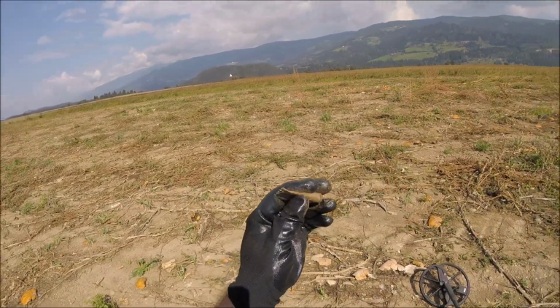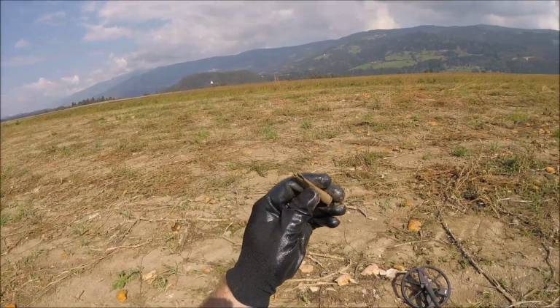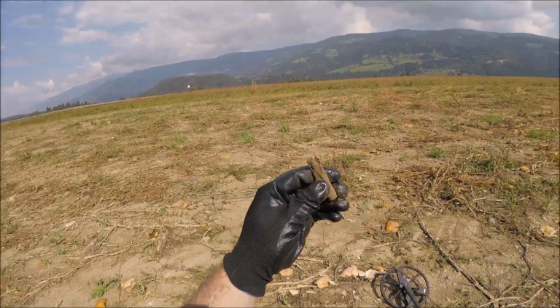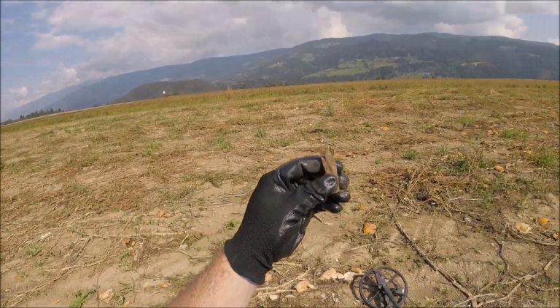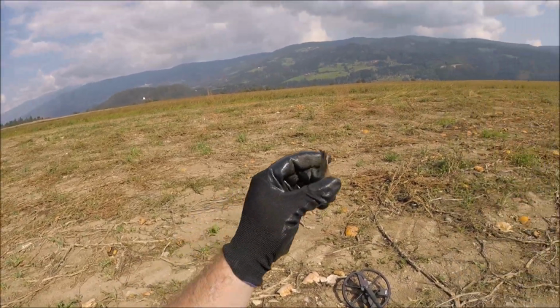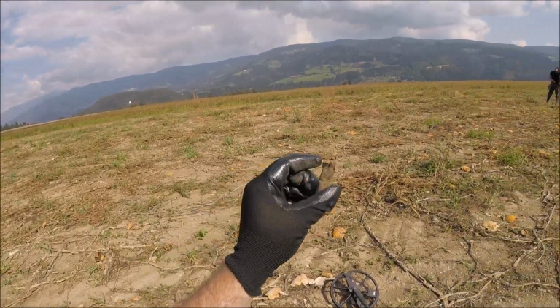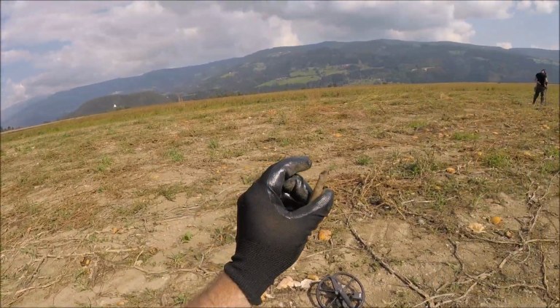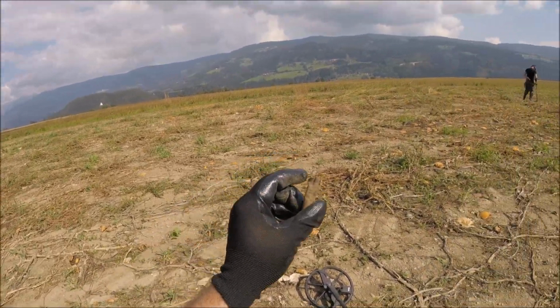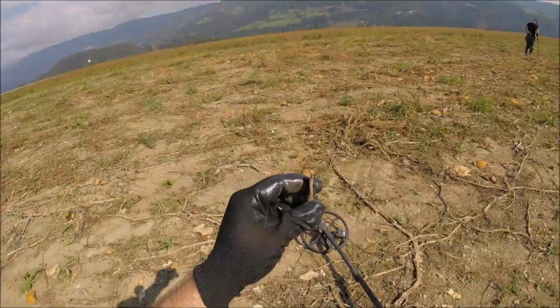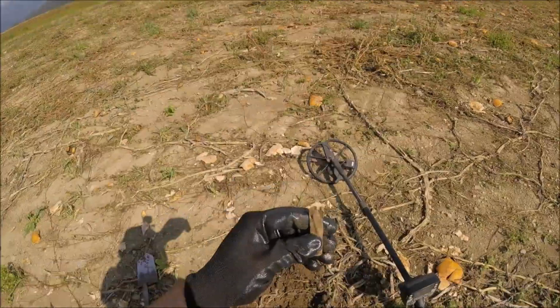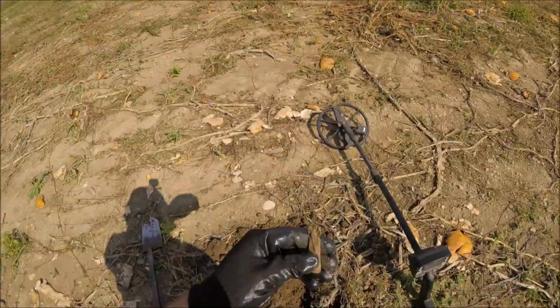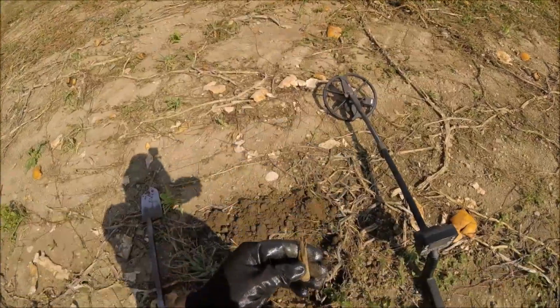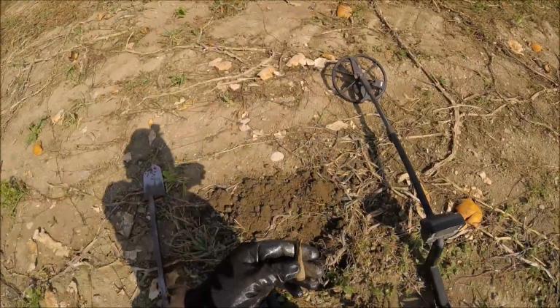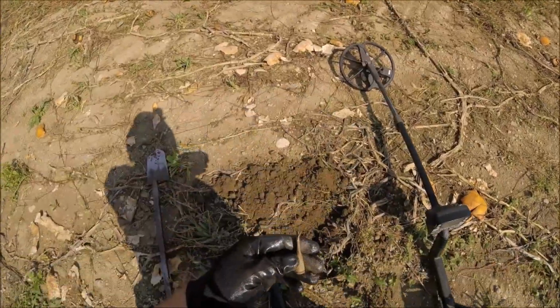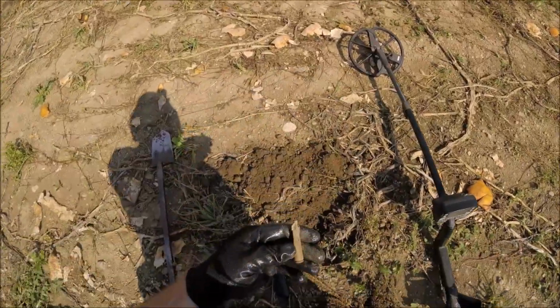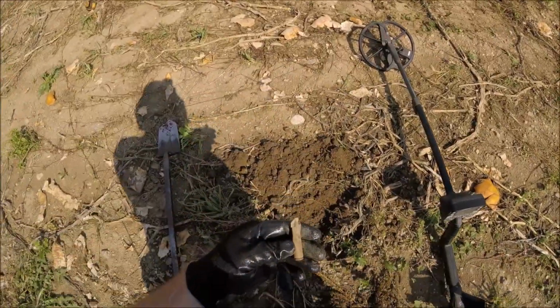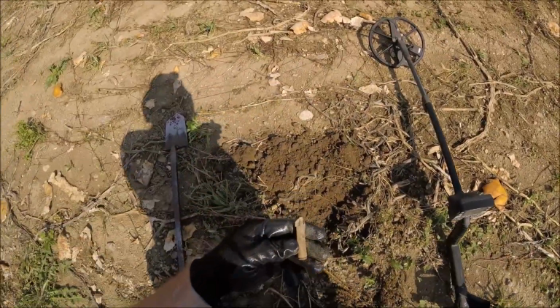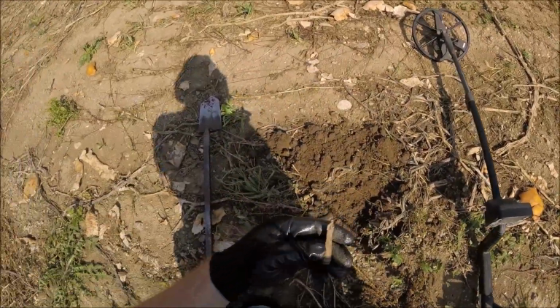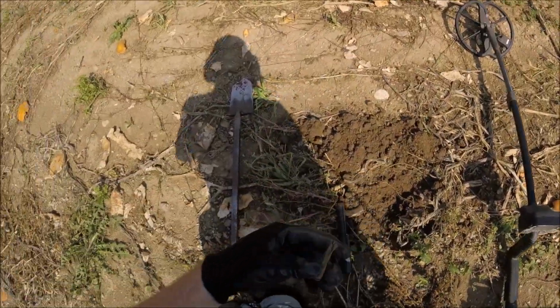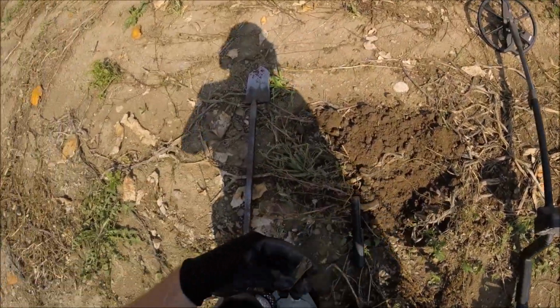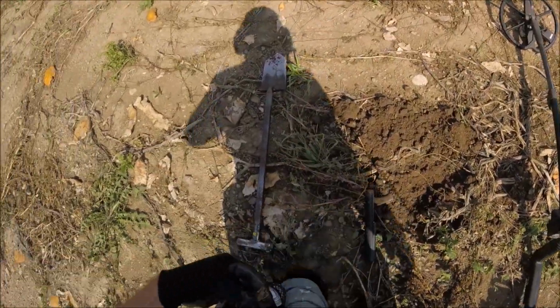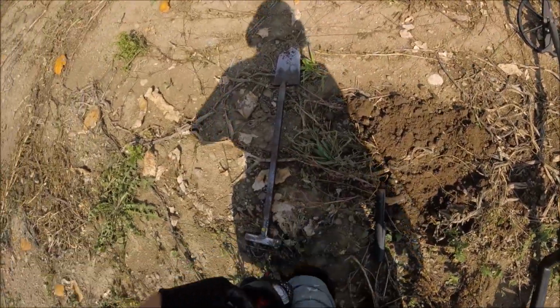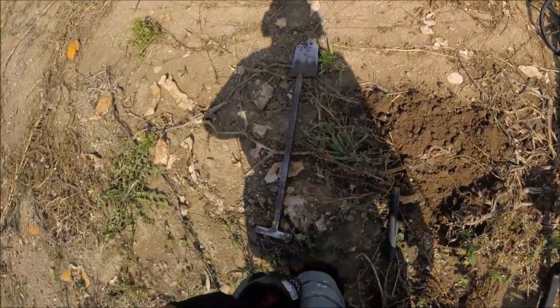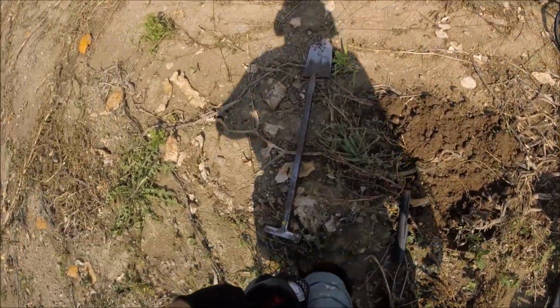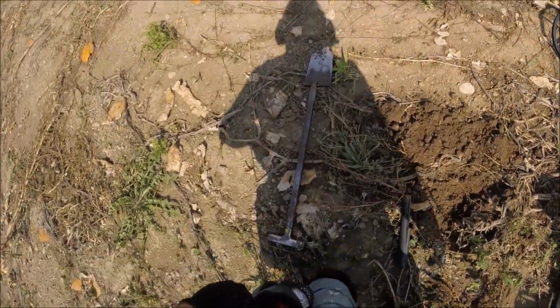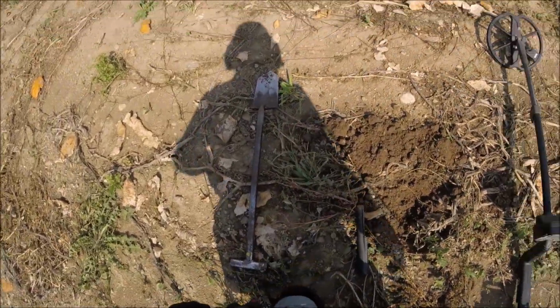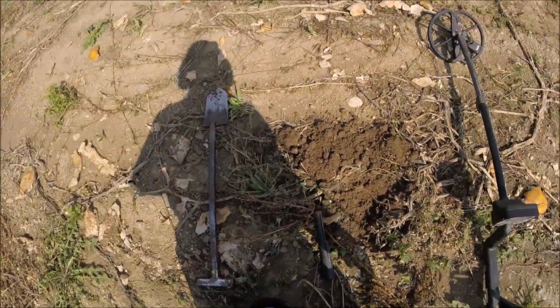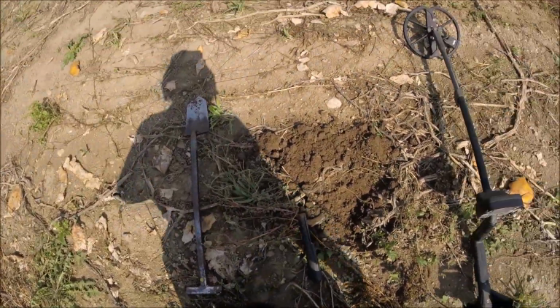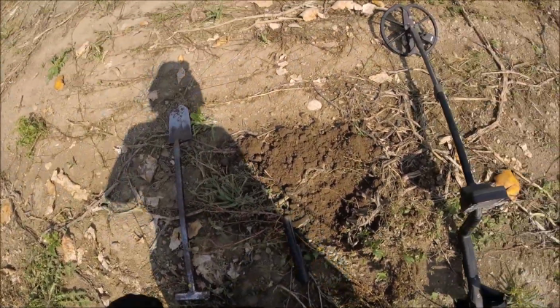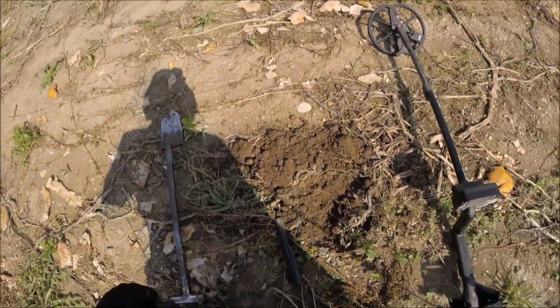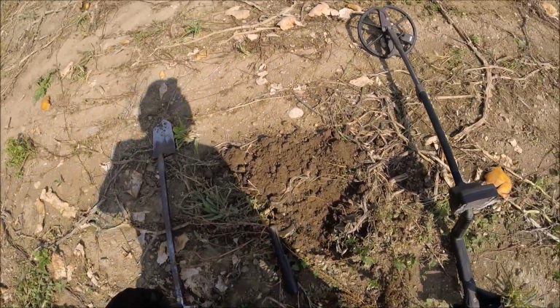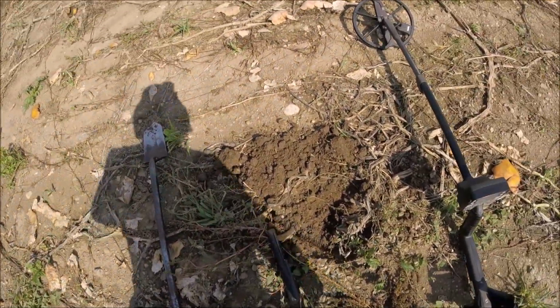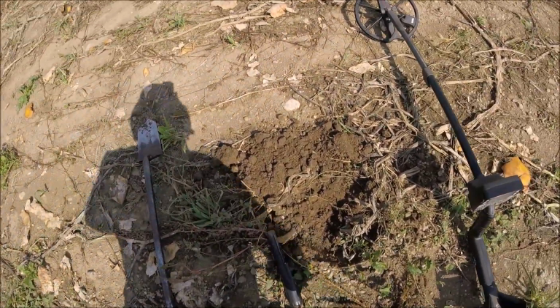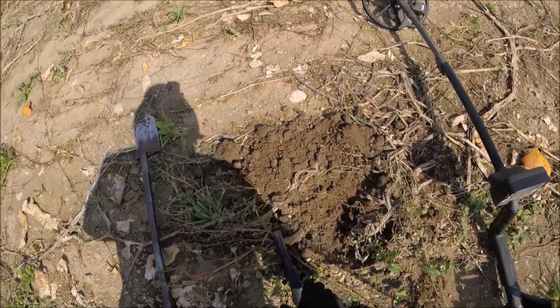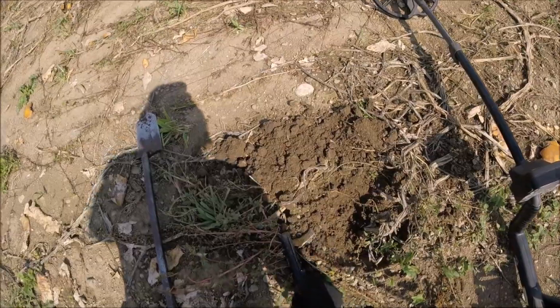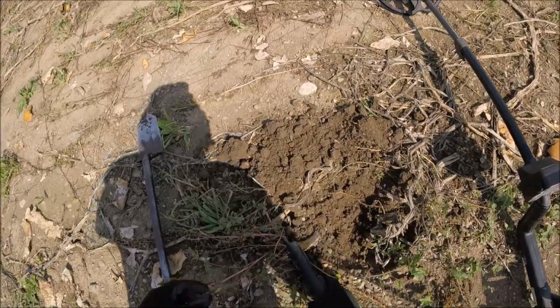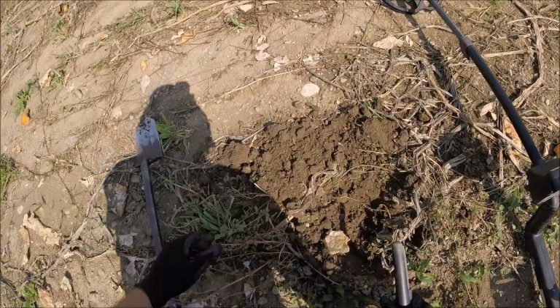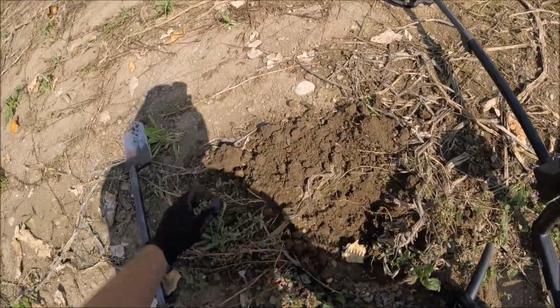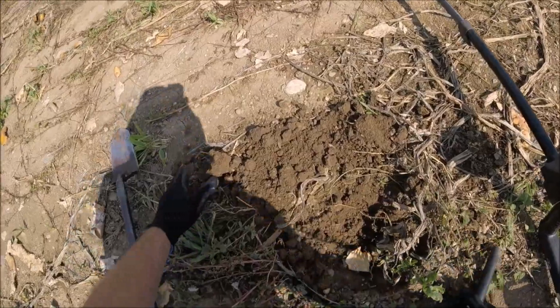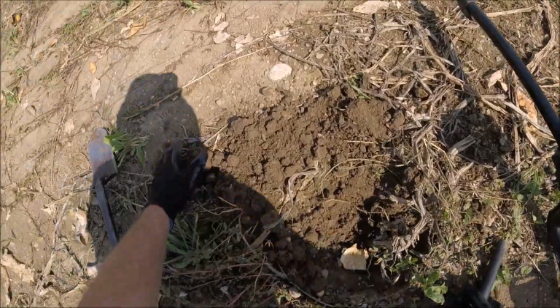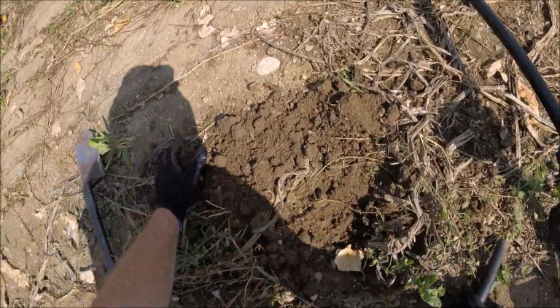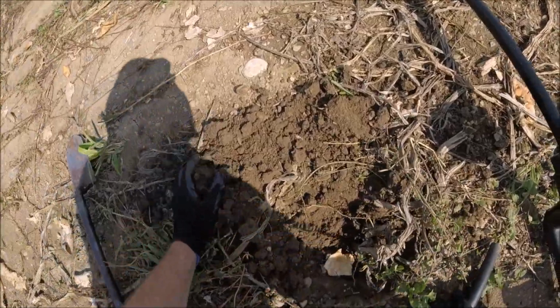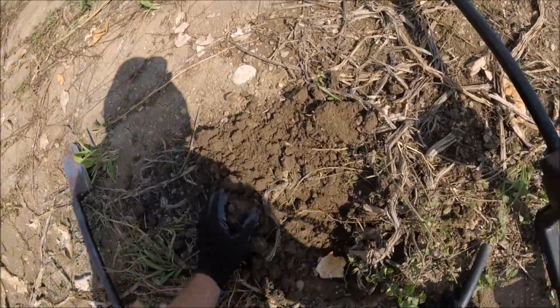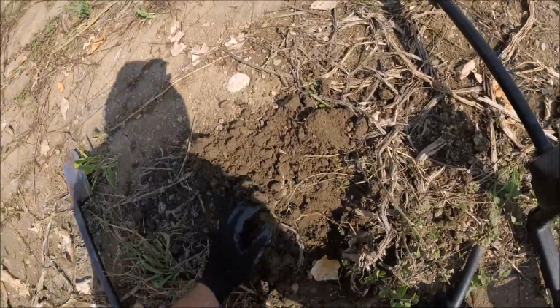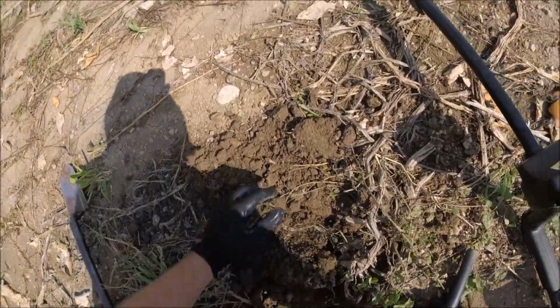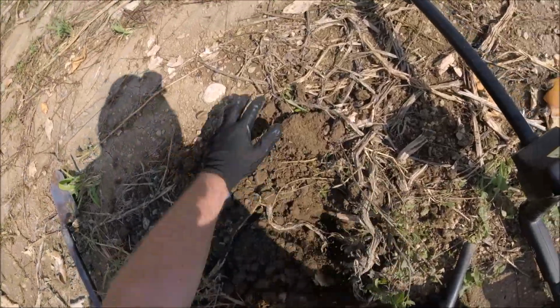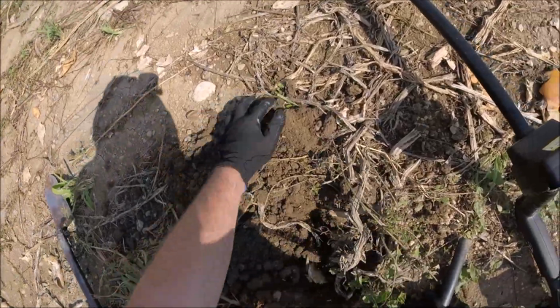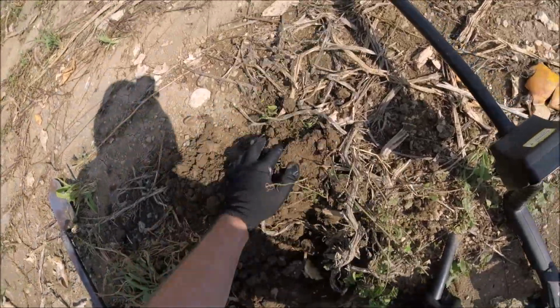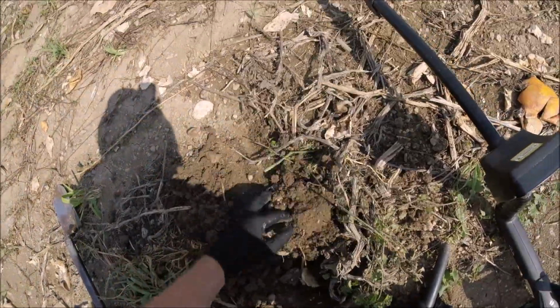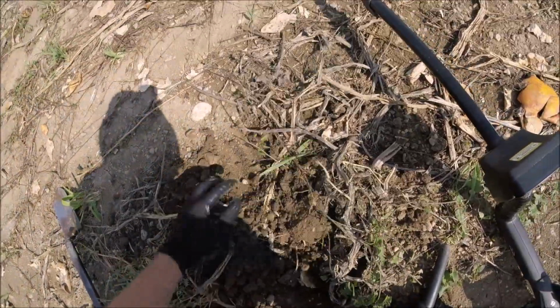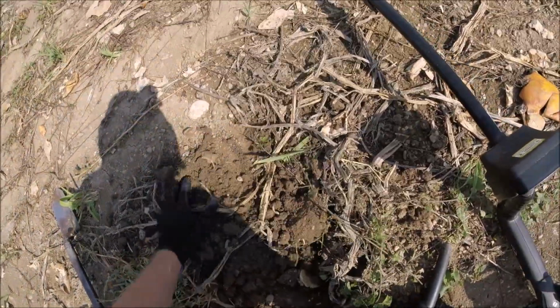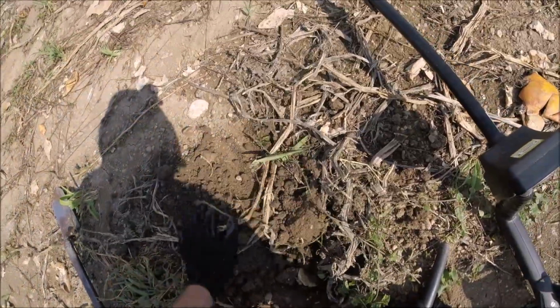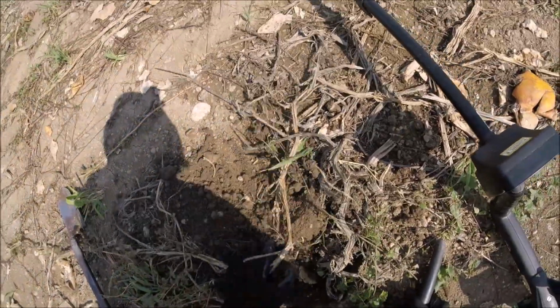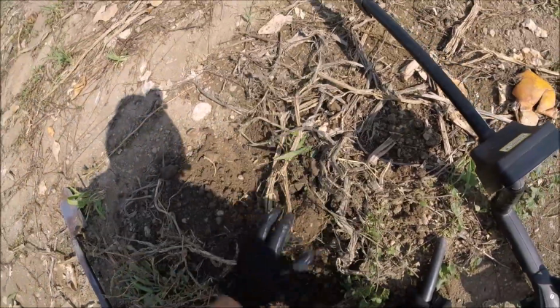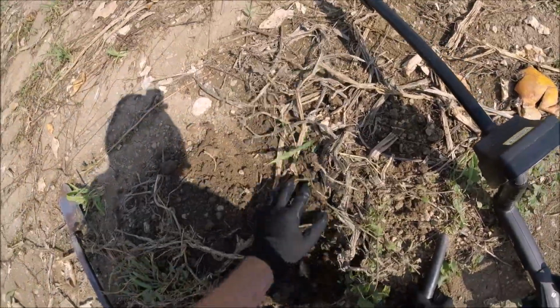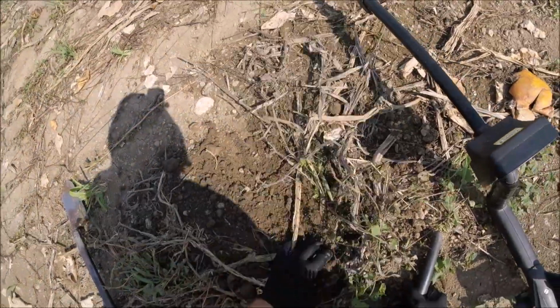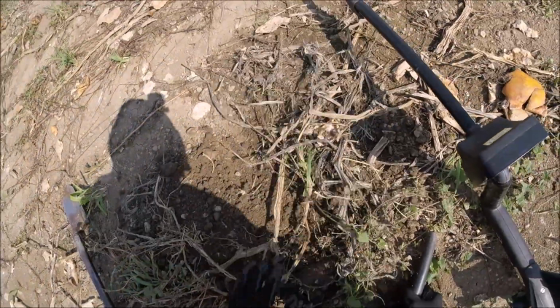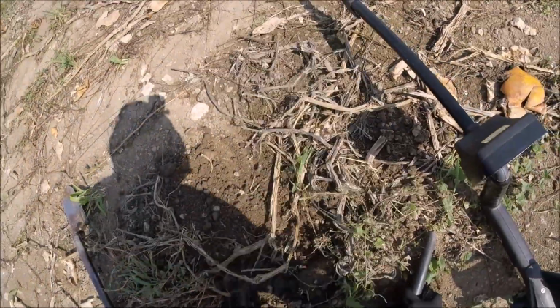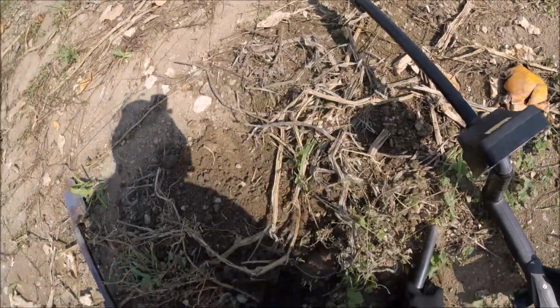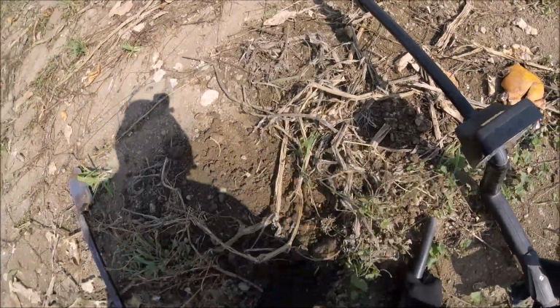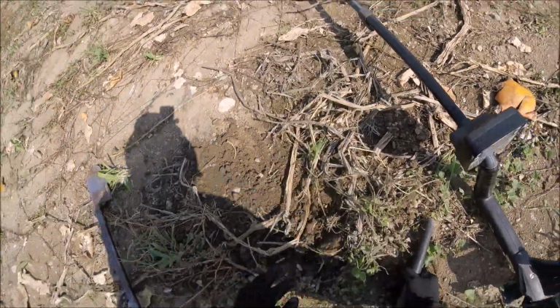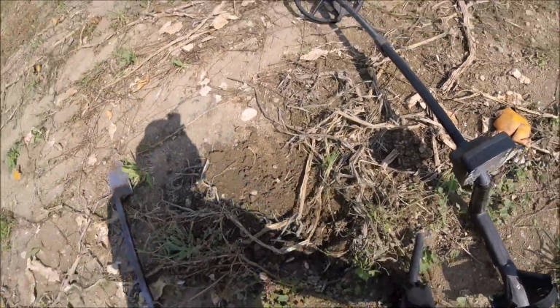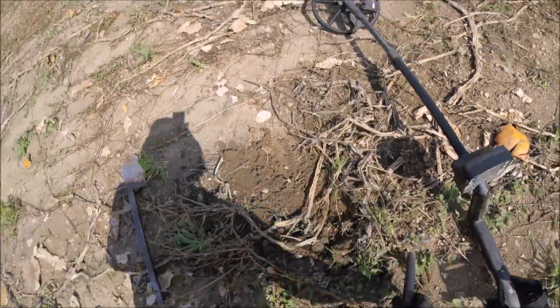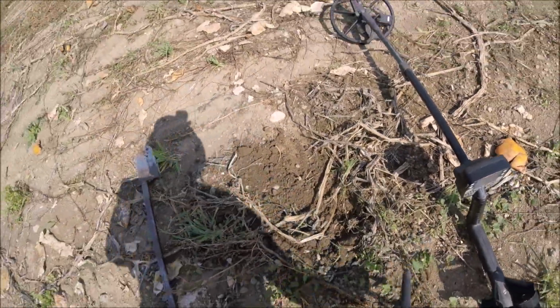There it is, I got a bullet — first good target. The other target was an ale, so just trash, but I got a bullet now.